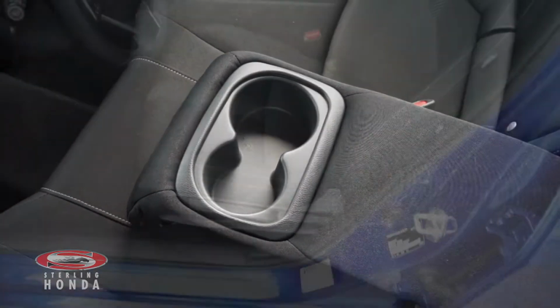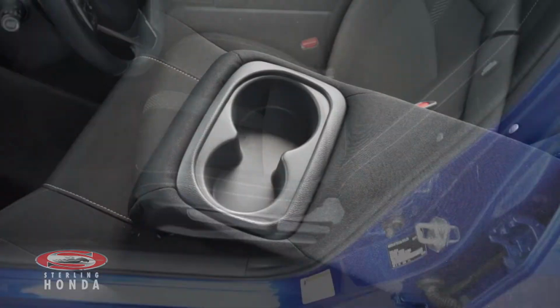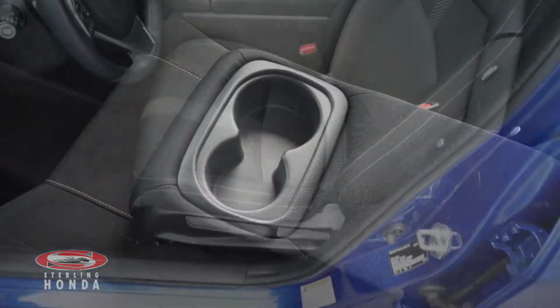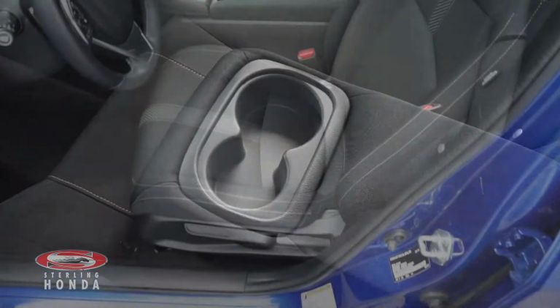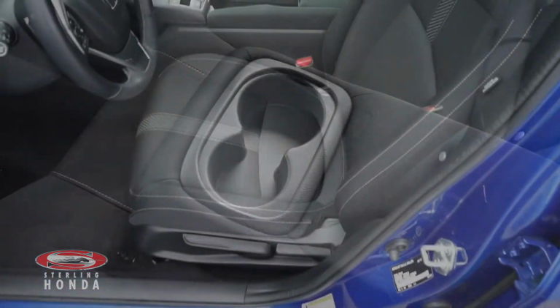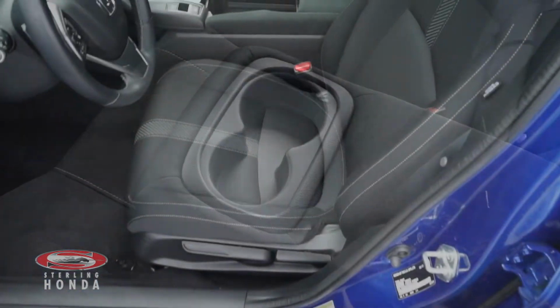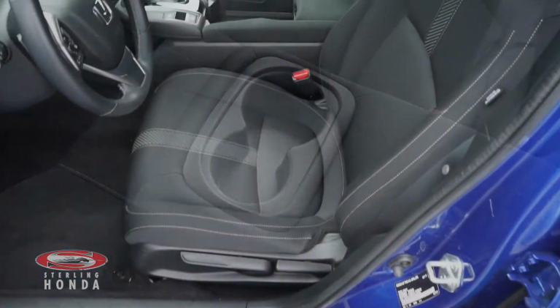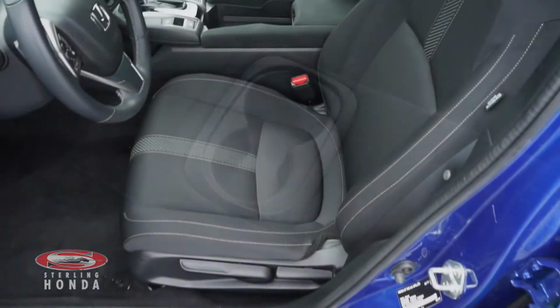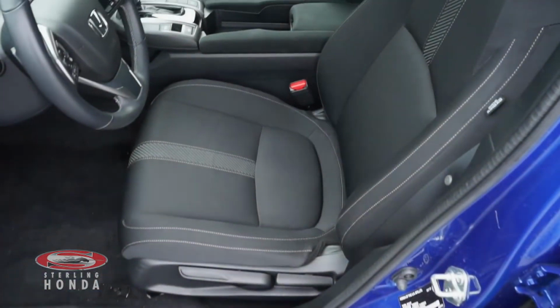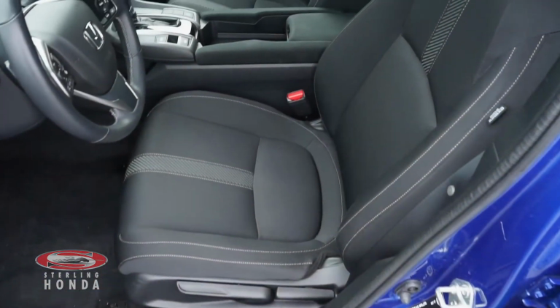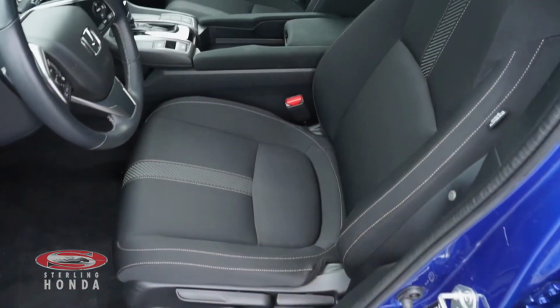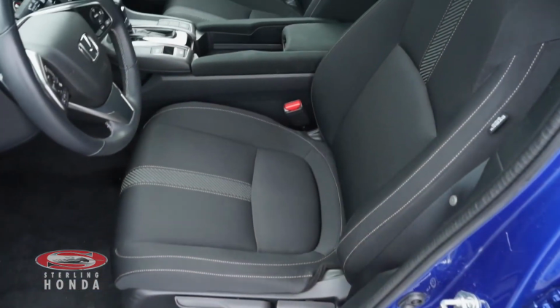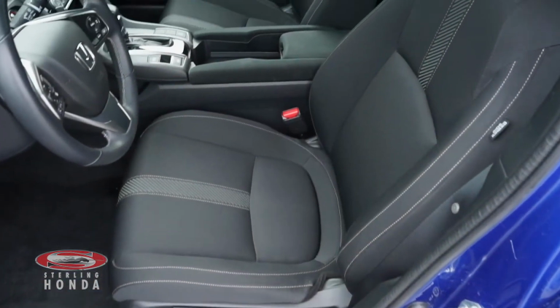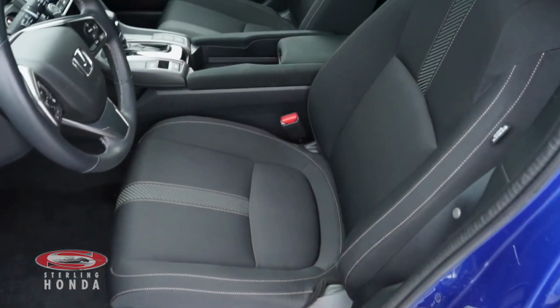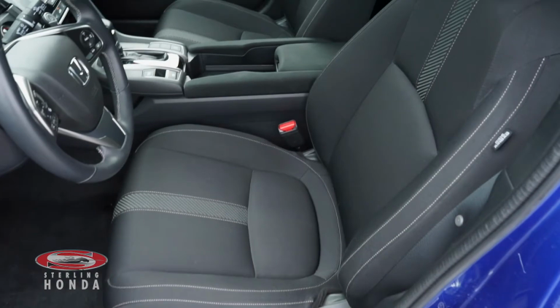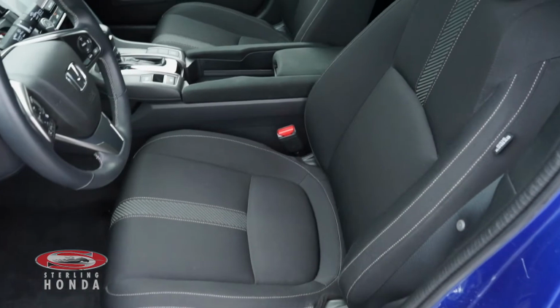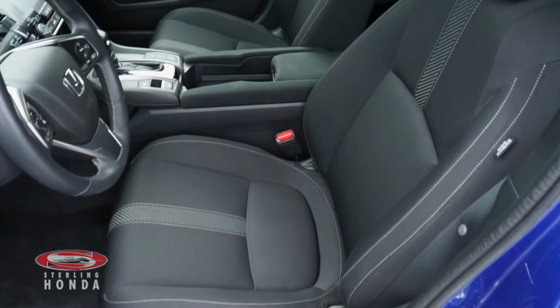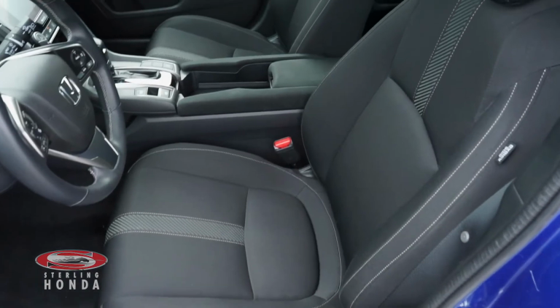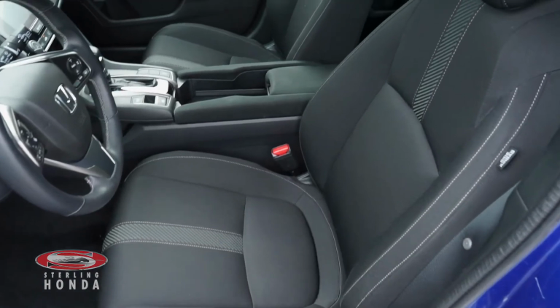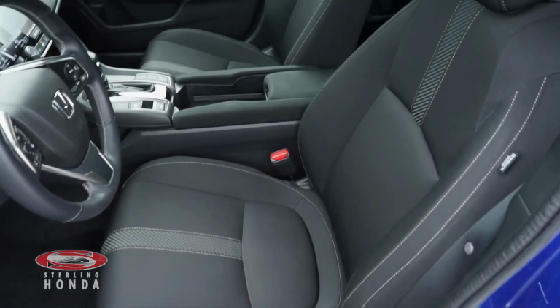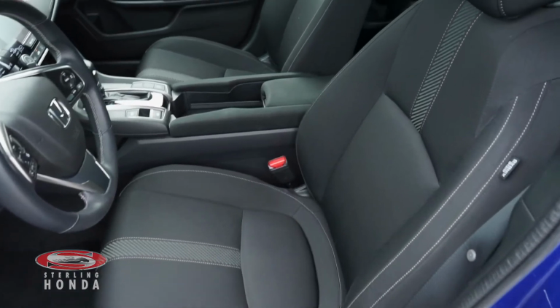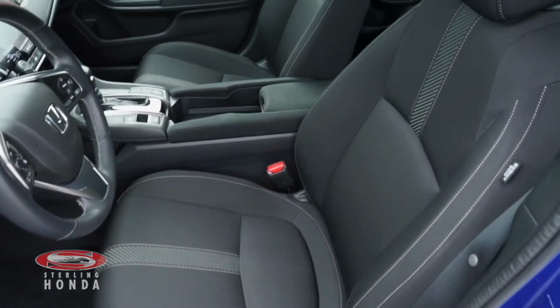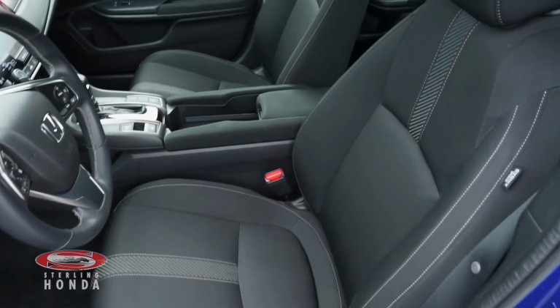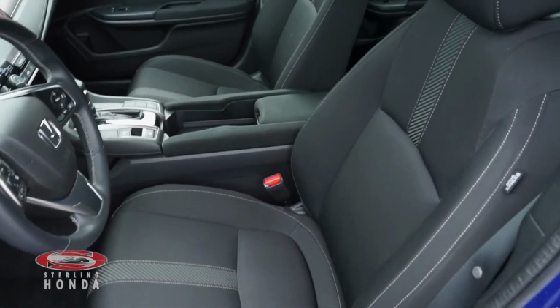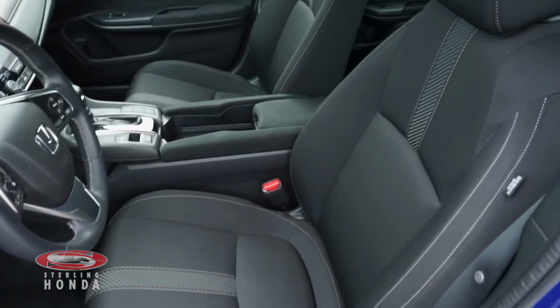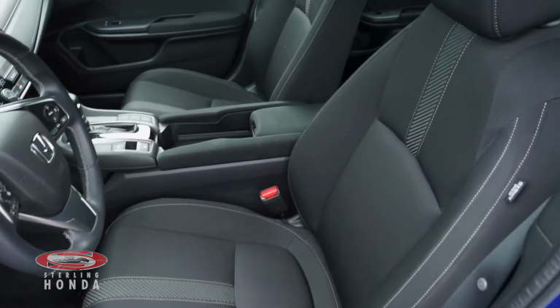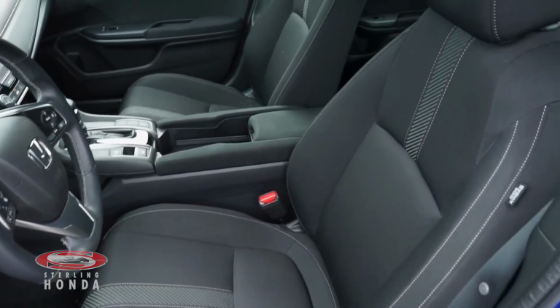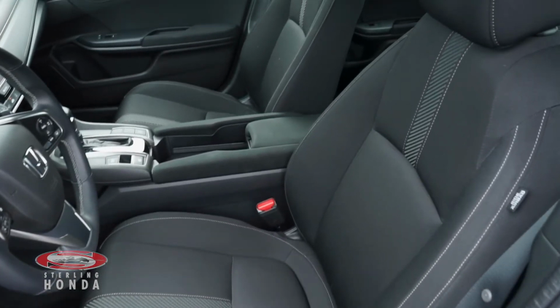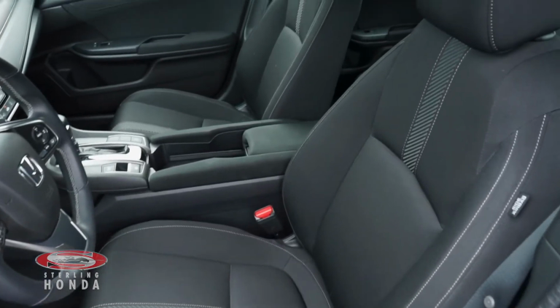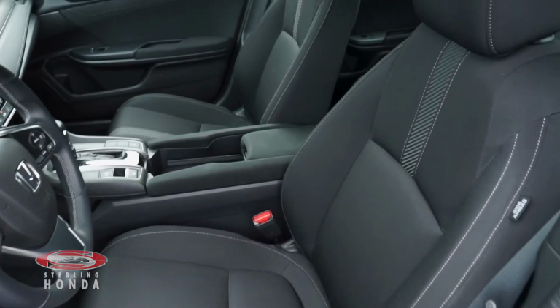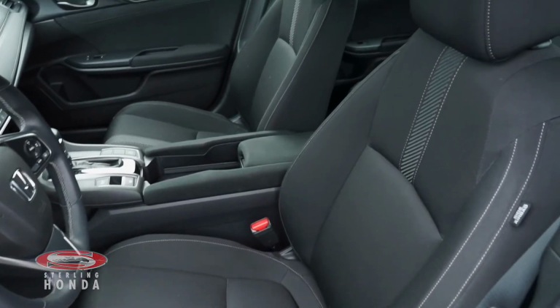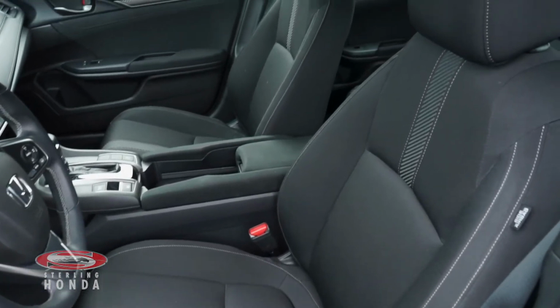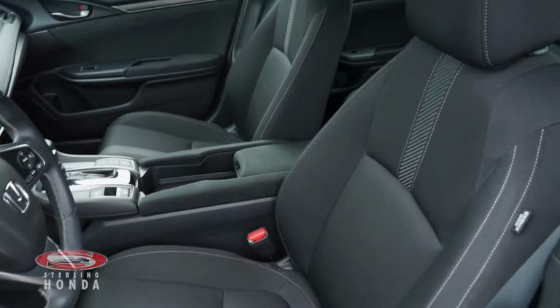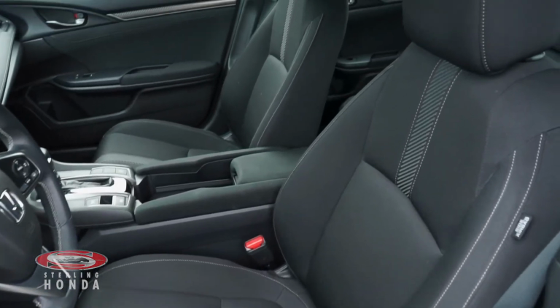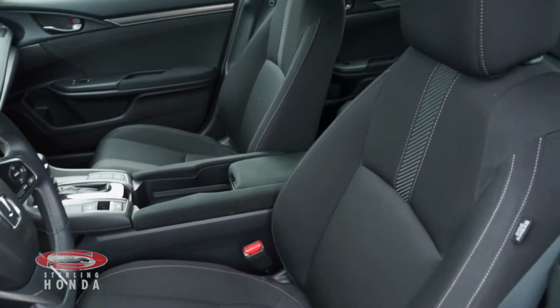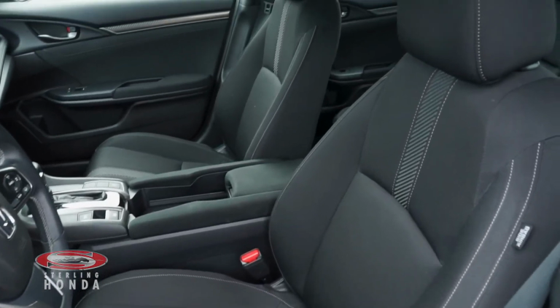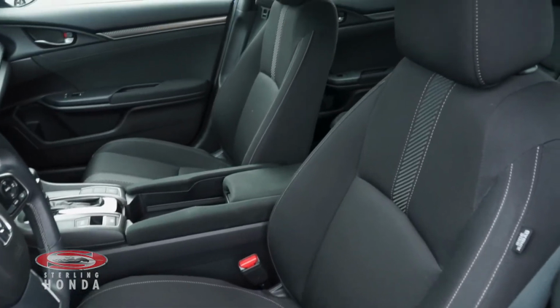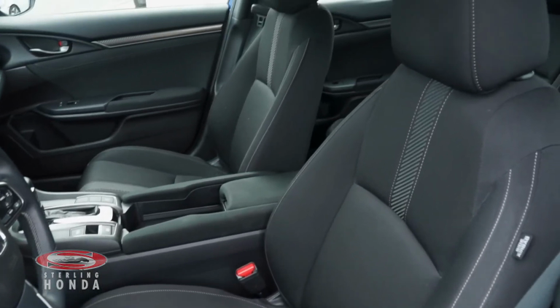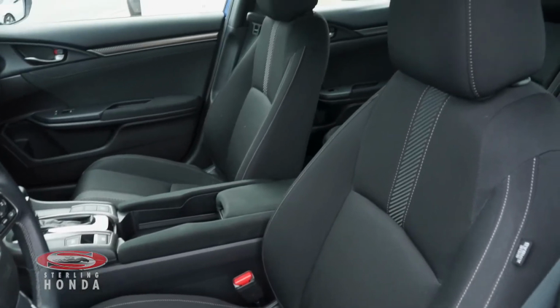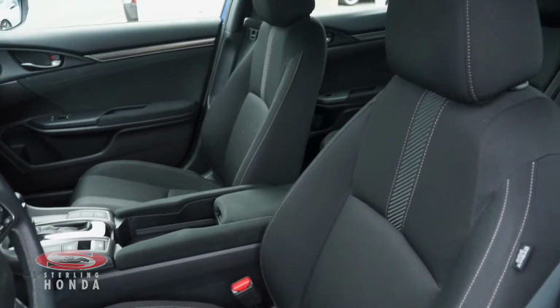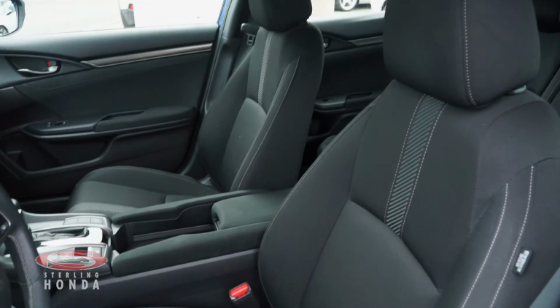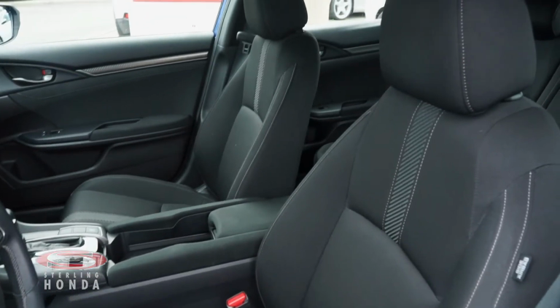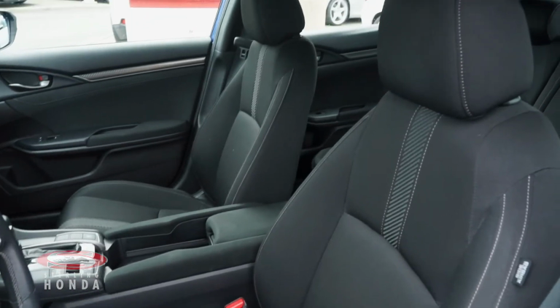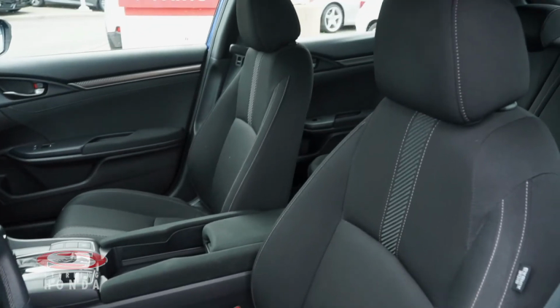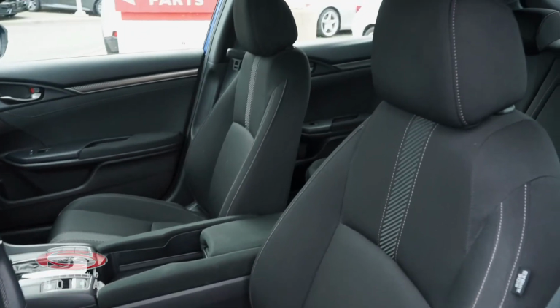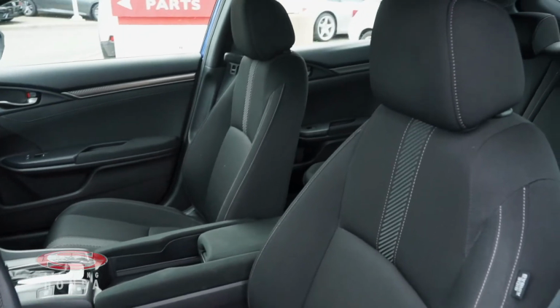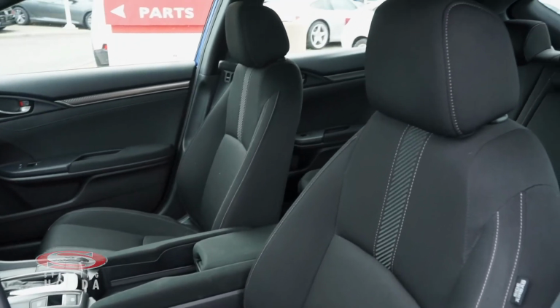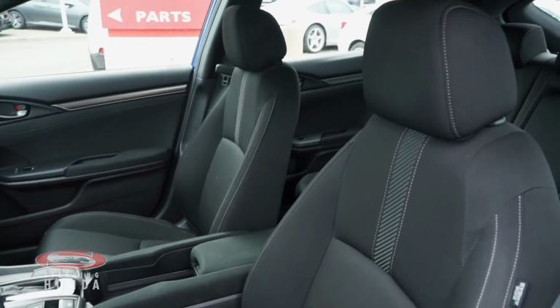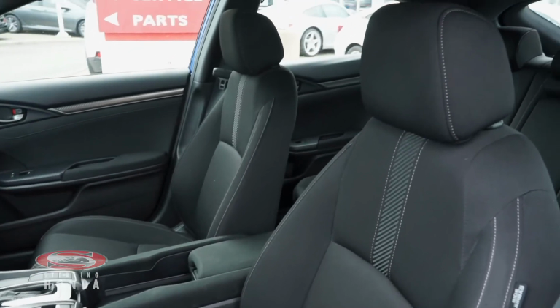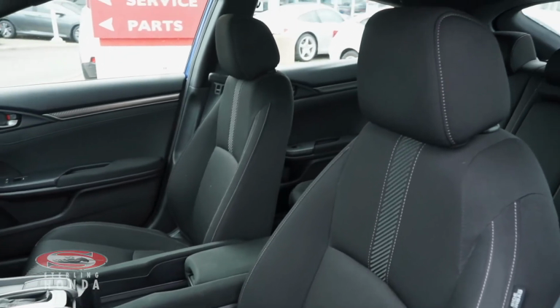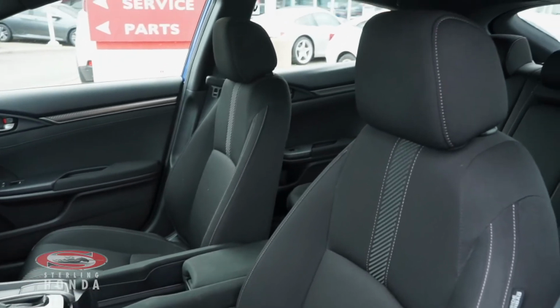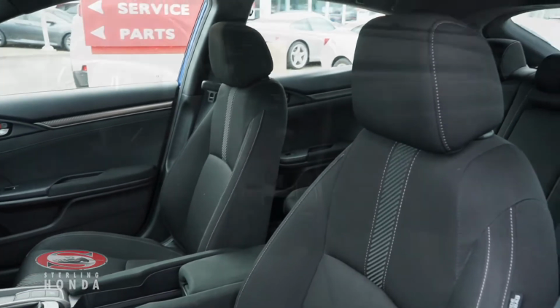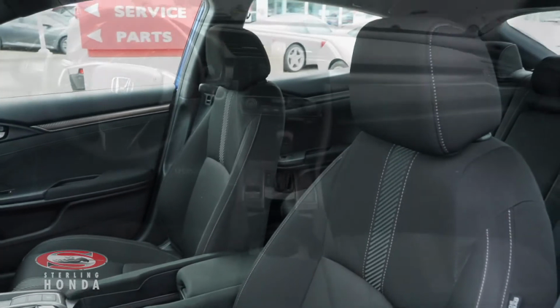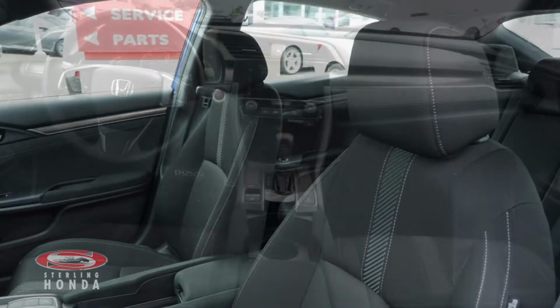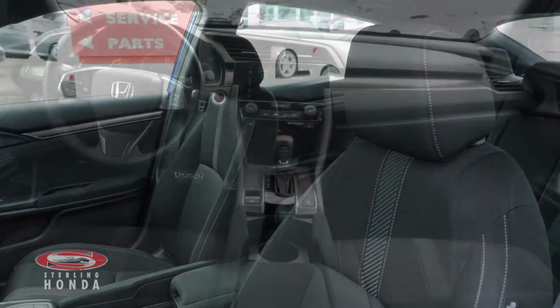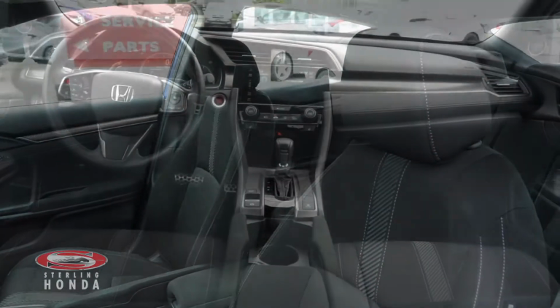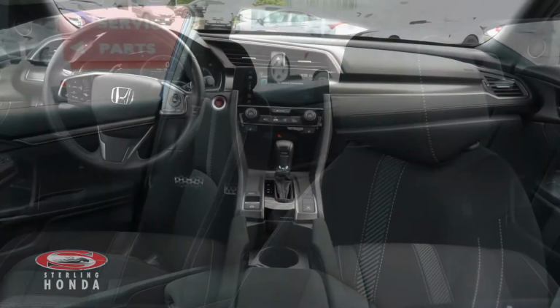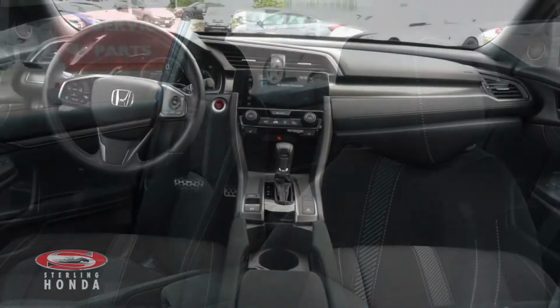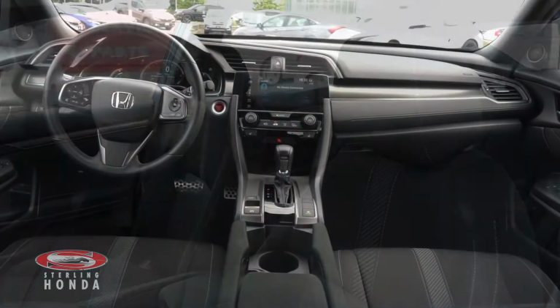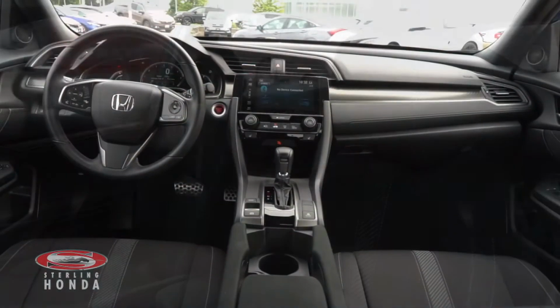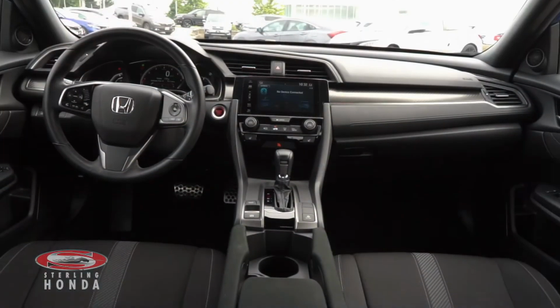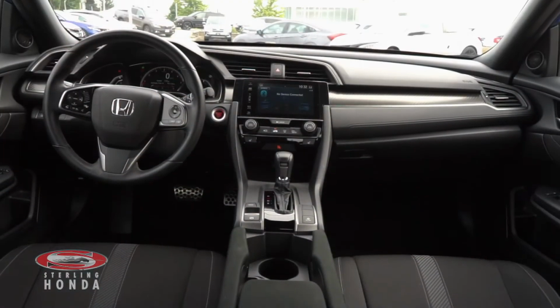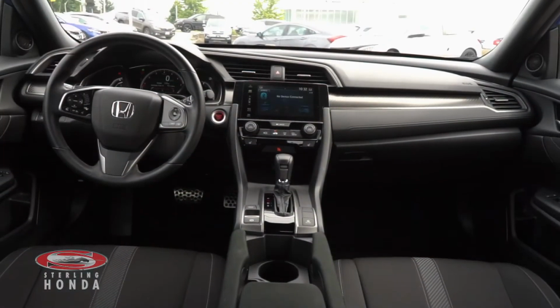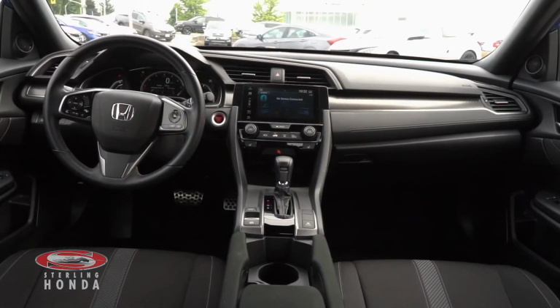The driver and front passenger bucket seats are also in great condition, as our in-house detailers make the whole car shine from top to bottom.